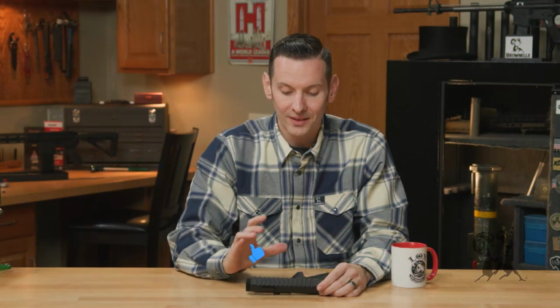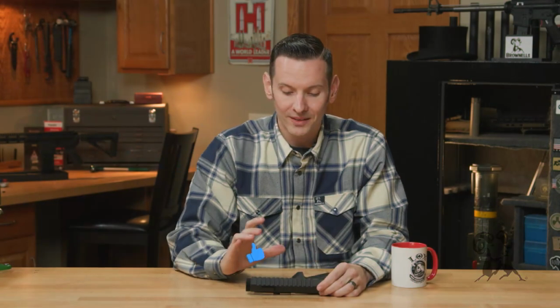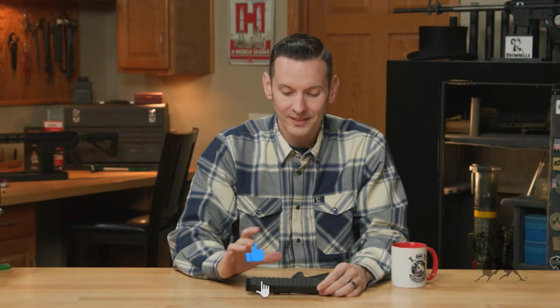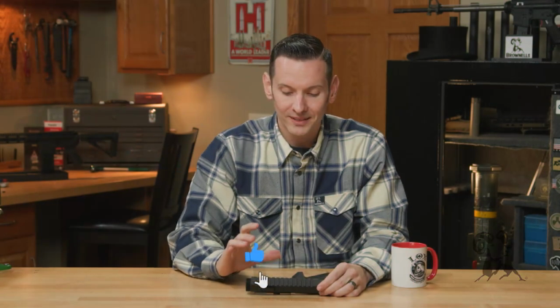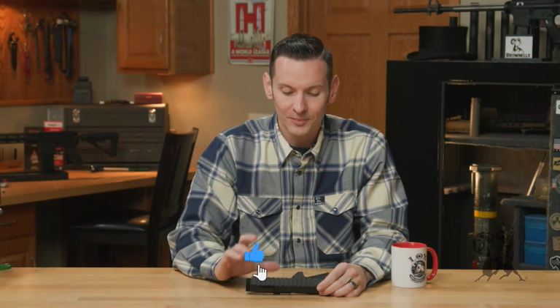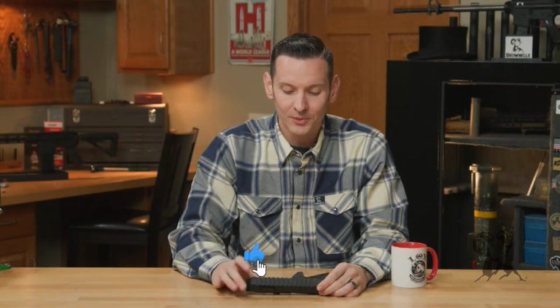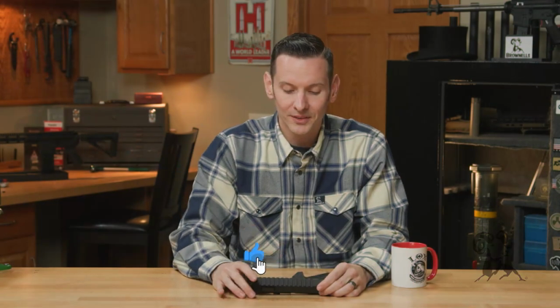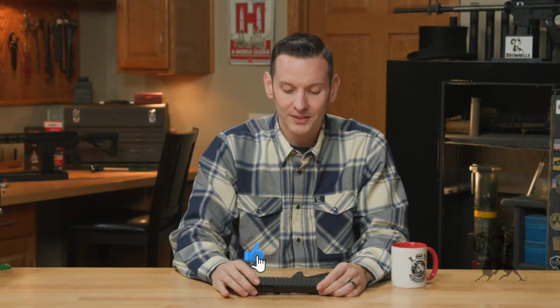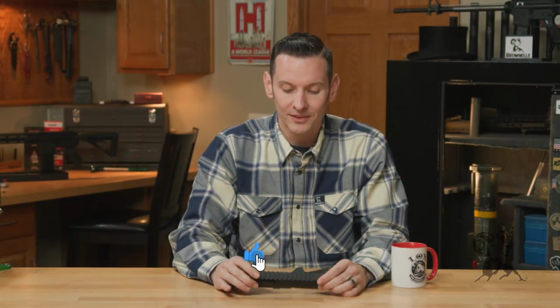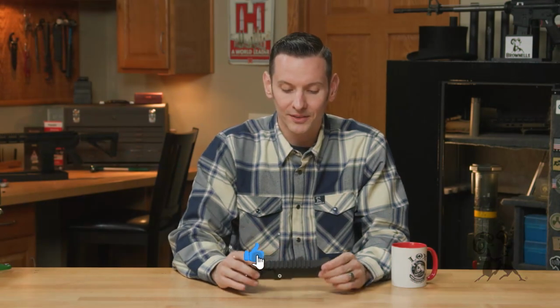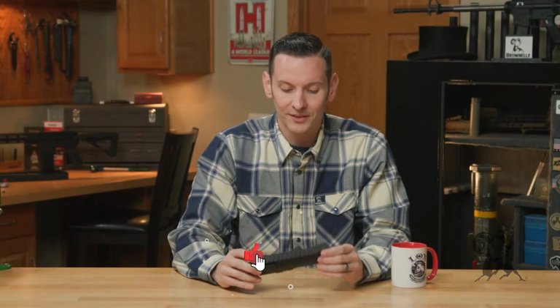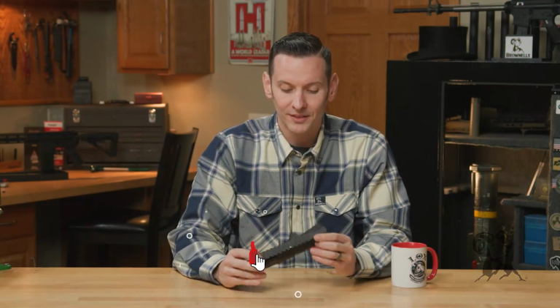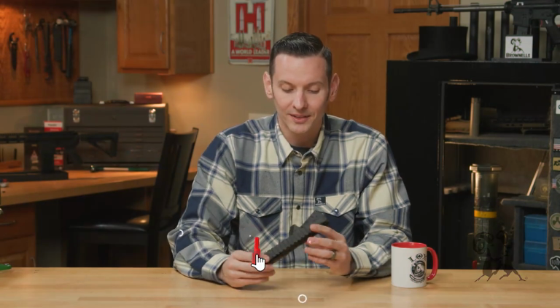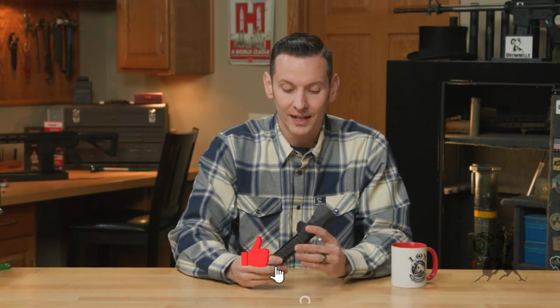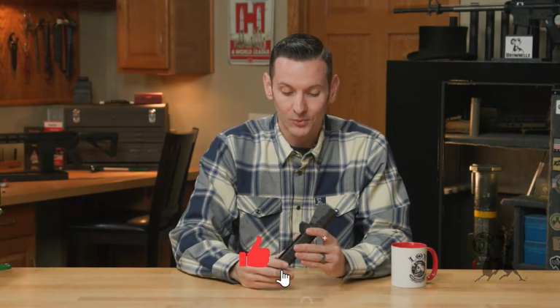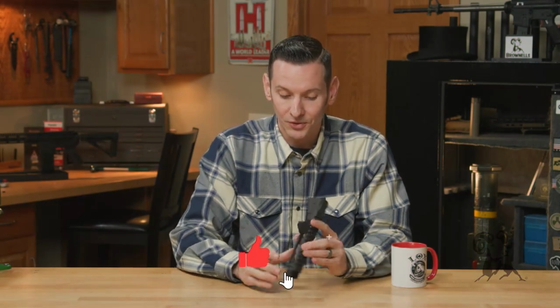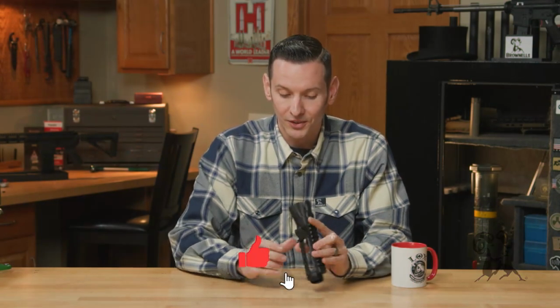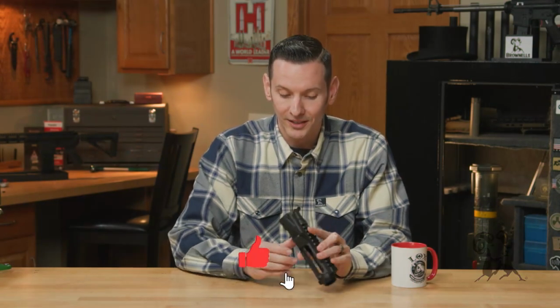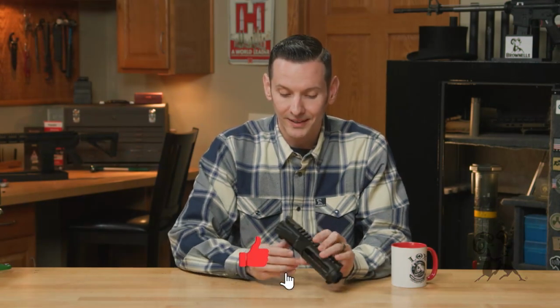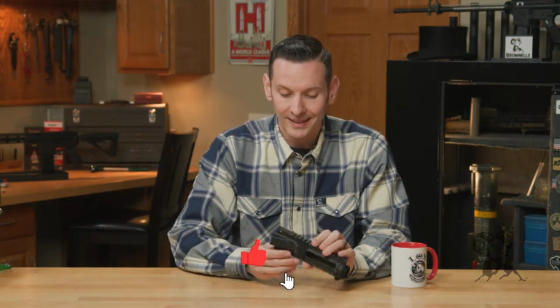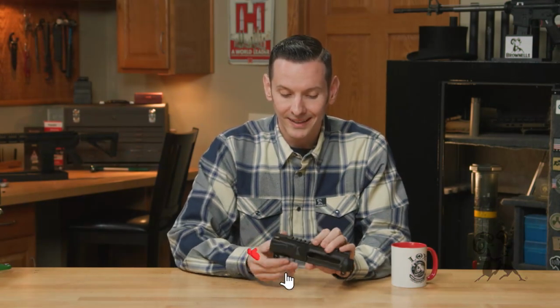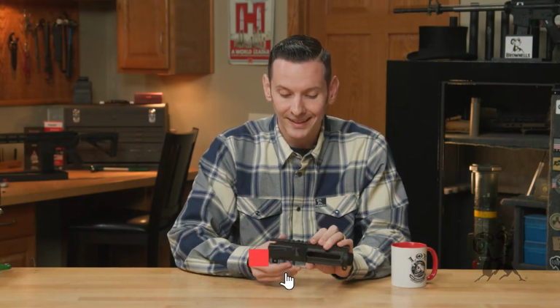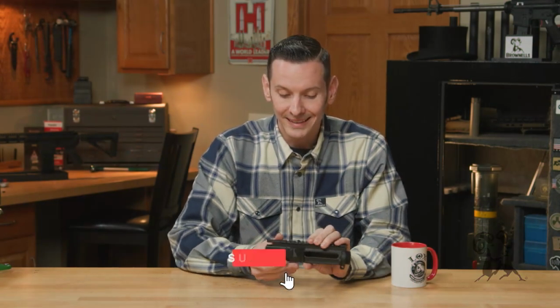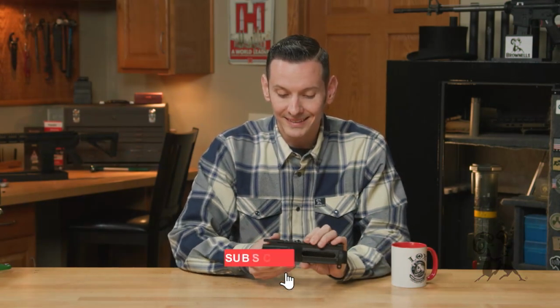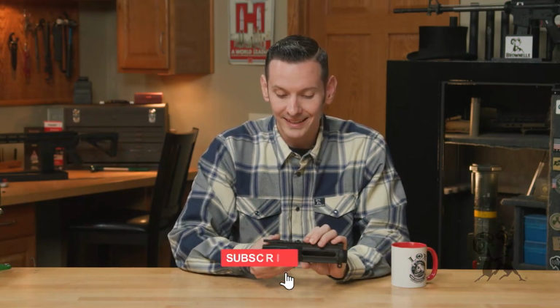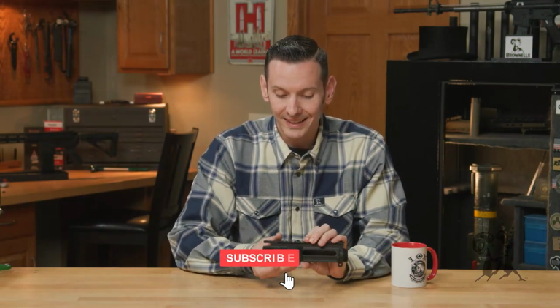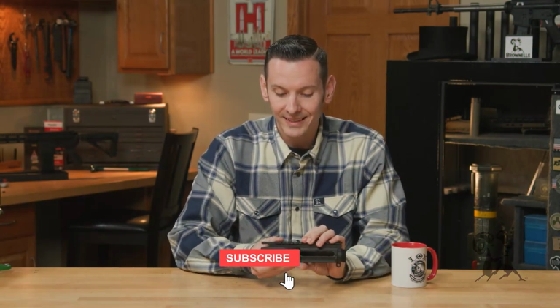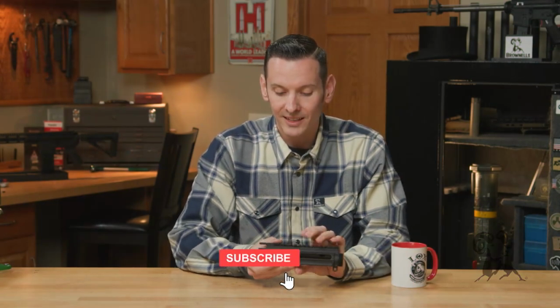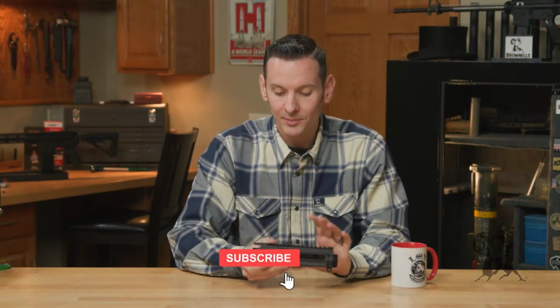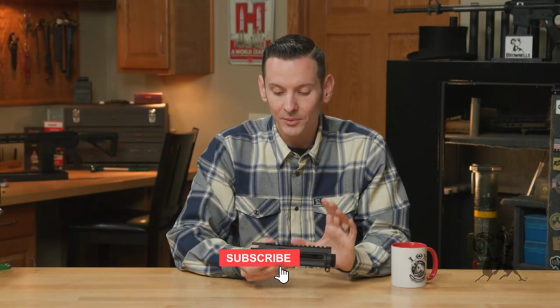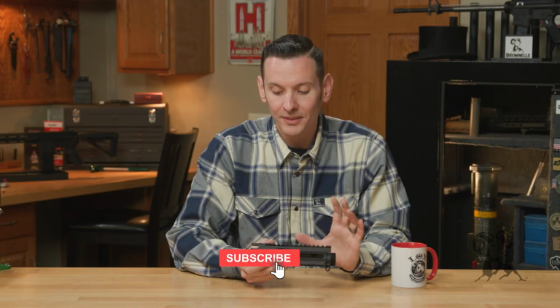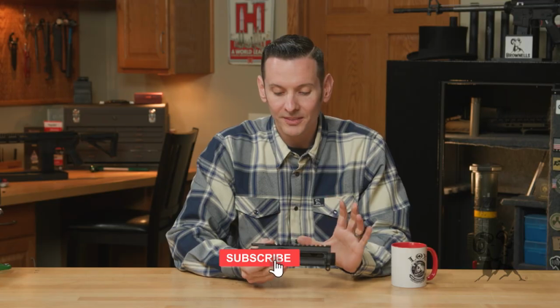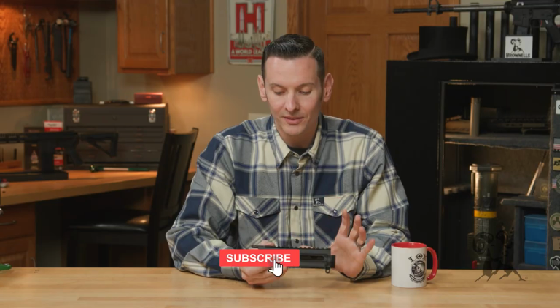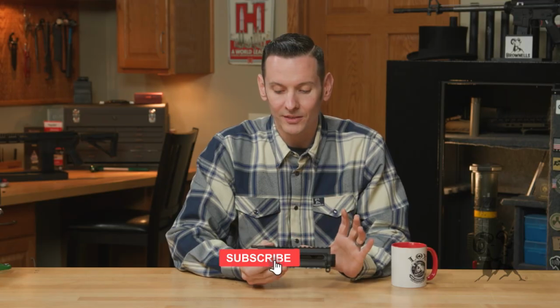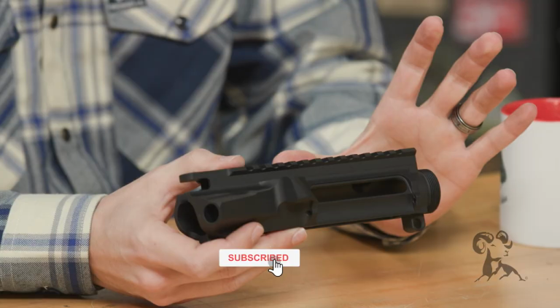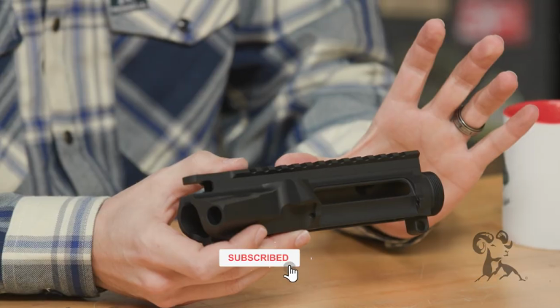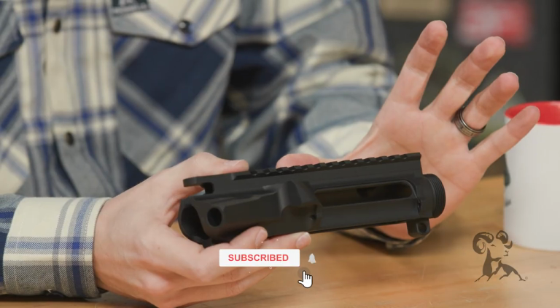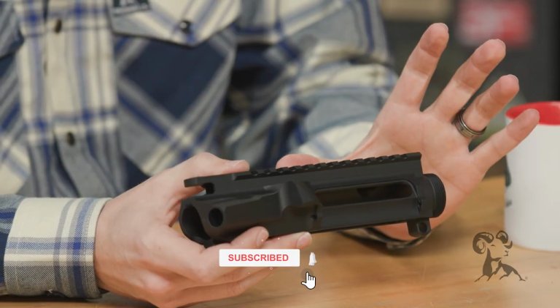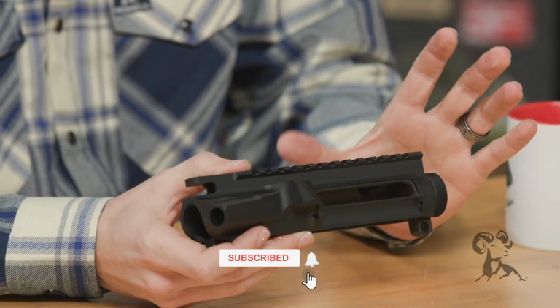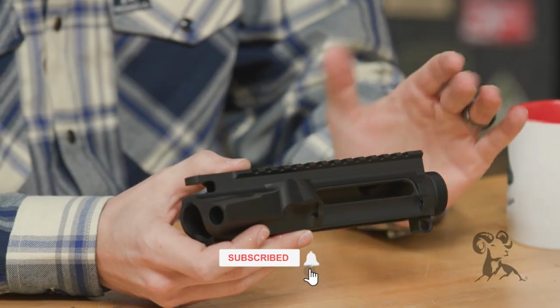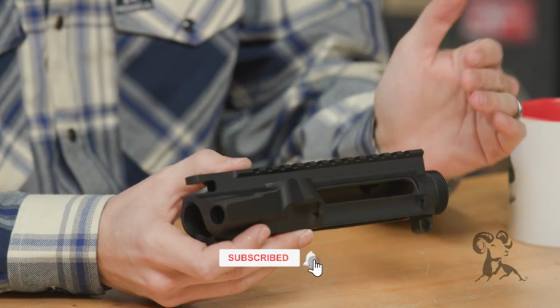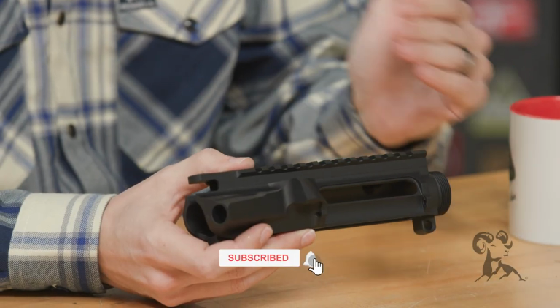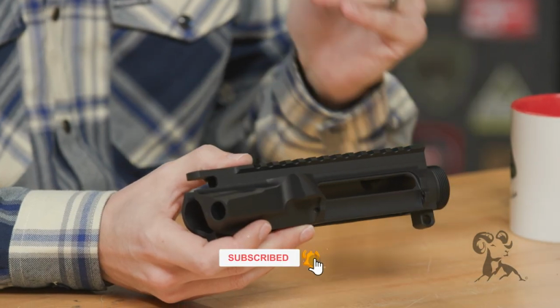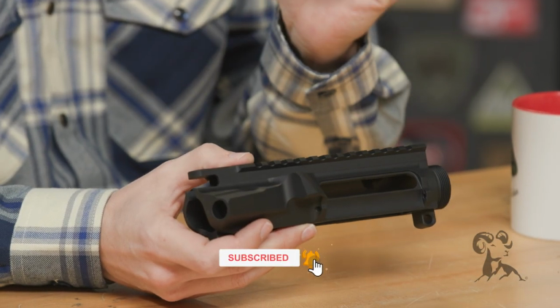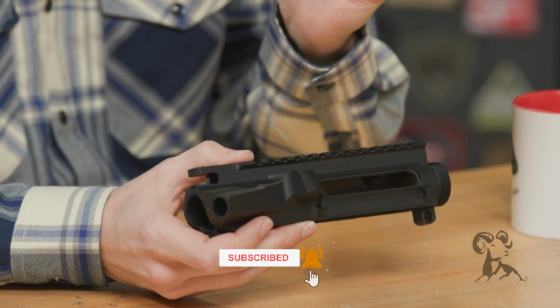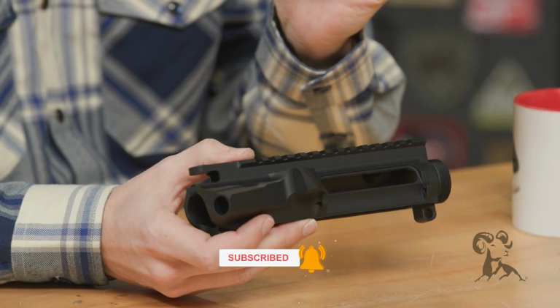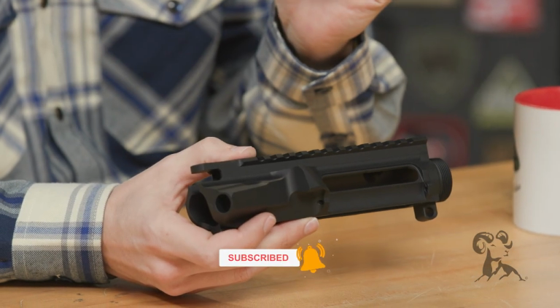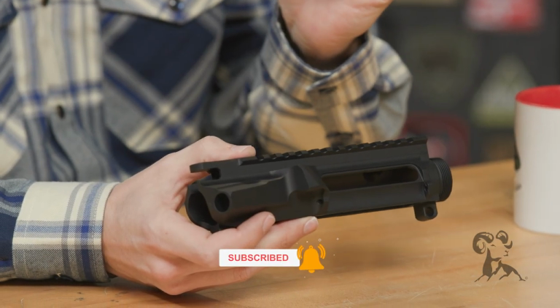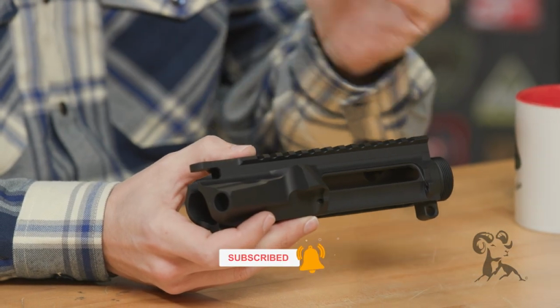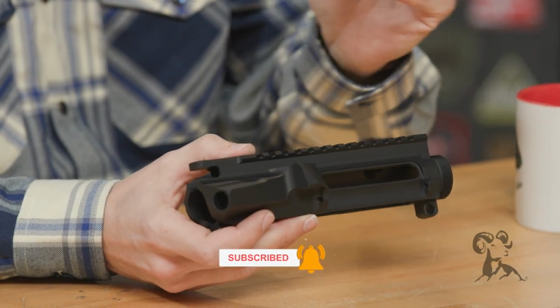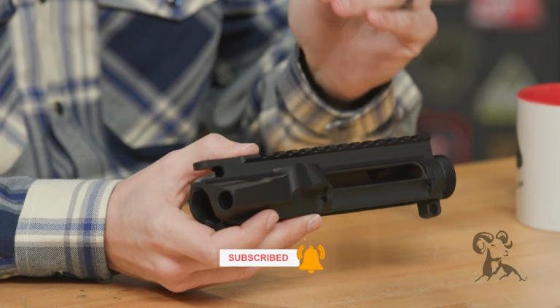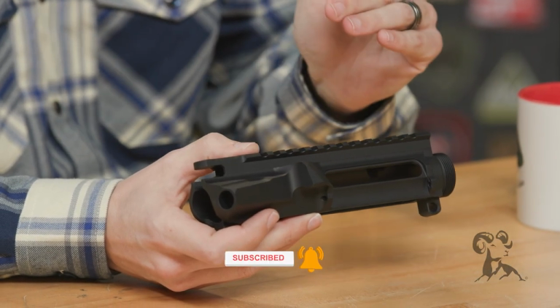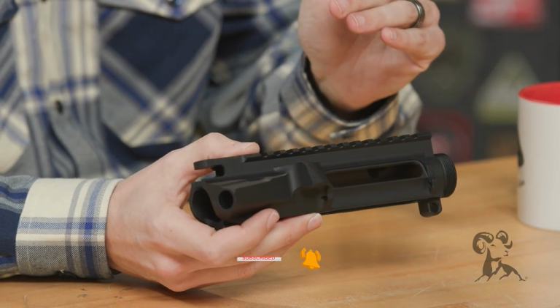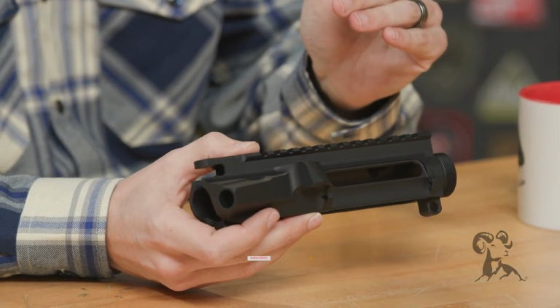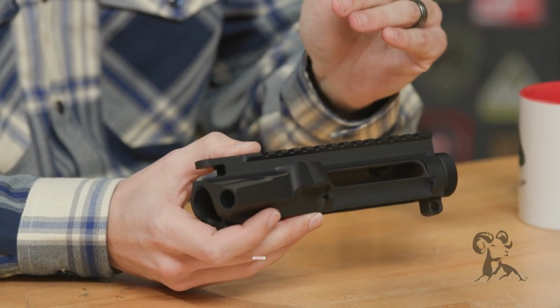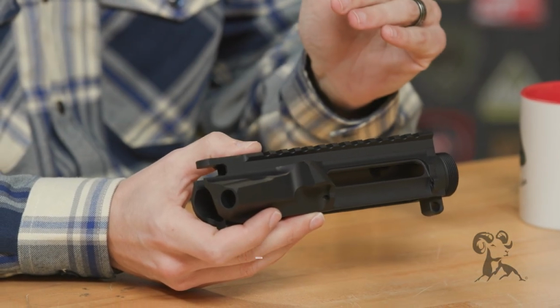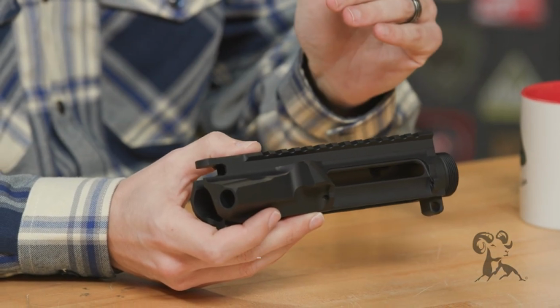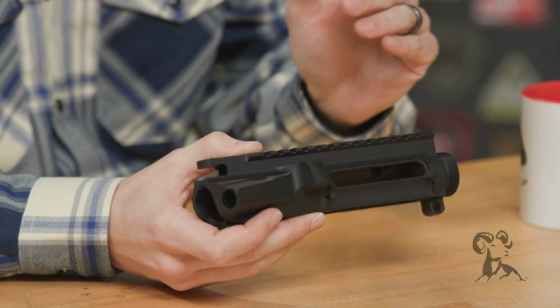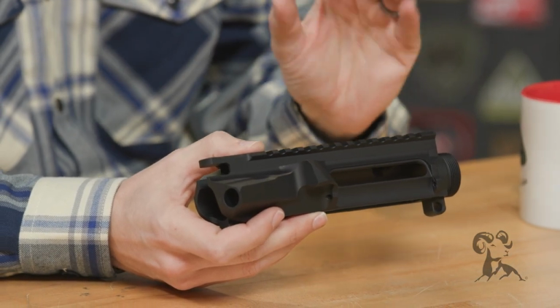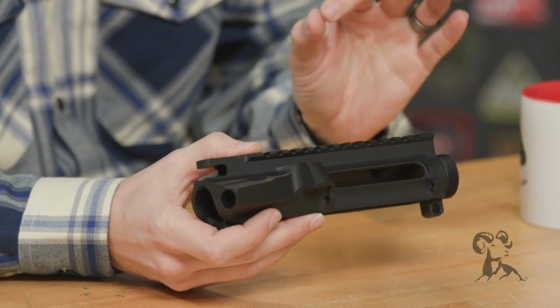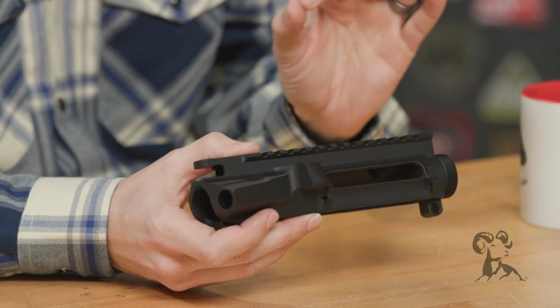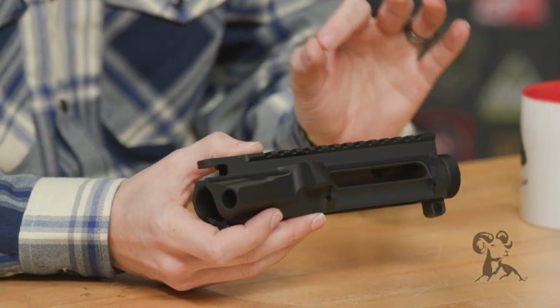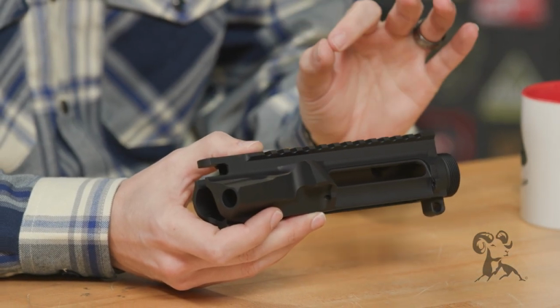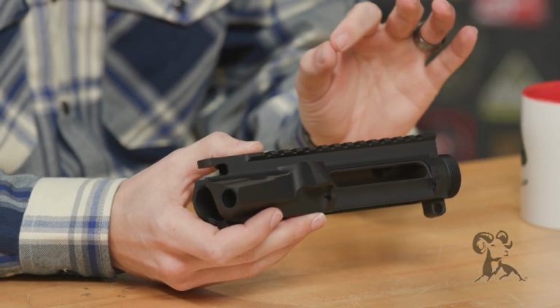This upper receiver is the upper receiver to which all upper receivers are measured against, and I will definitely fight you on that one.